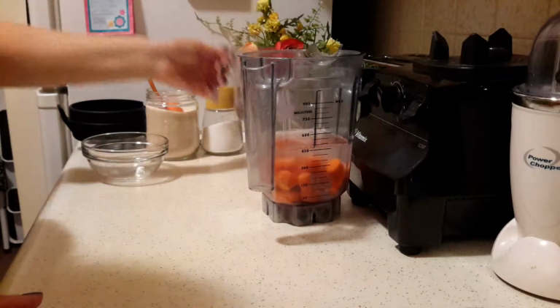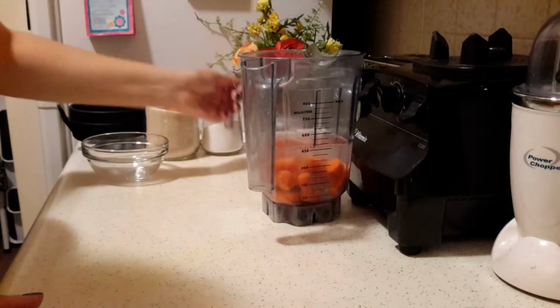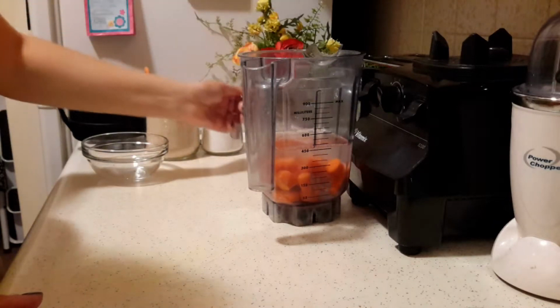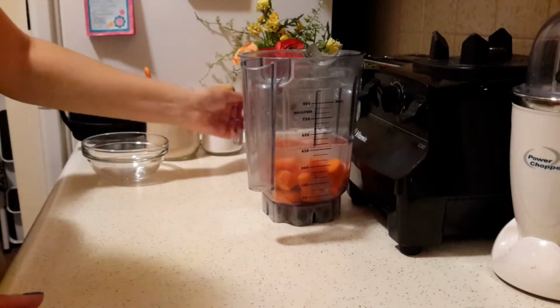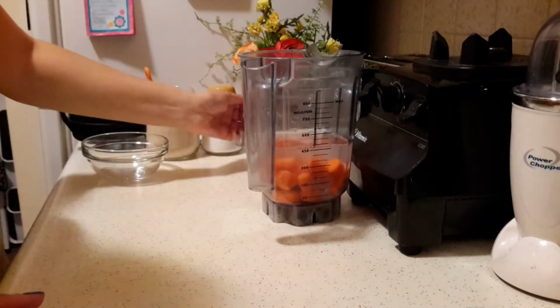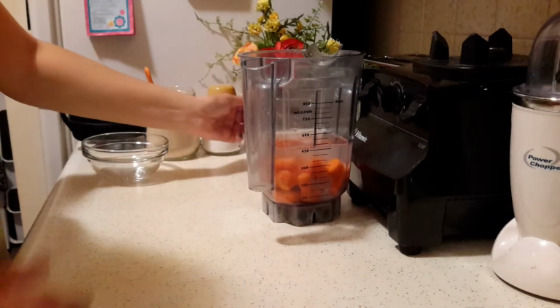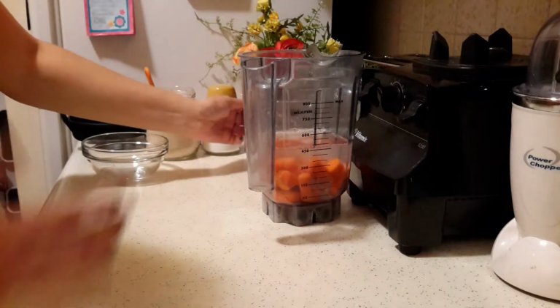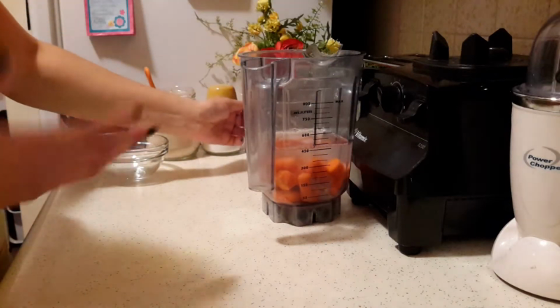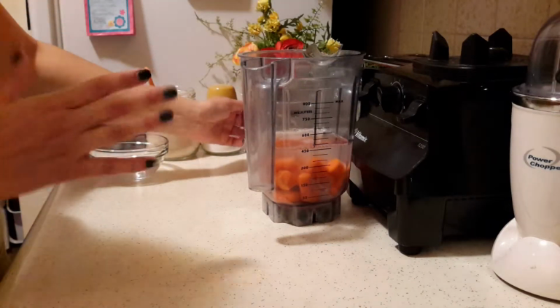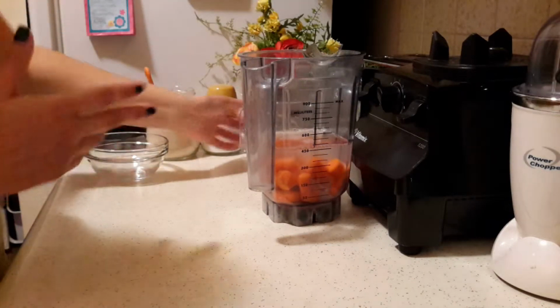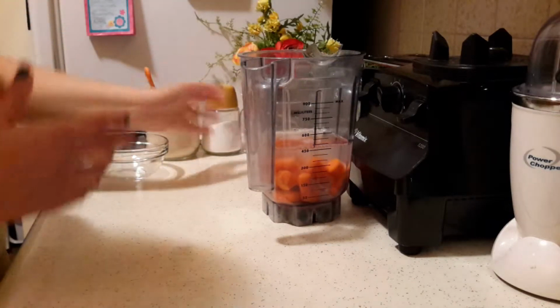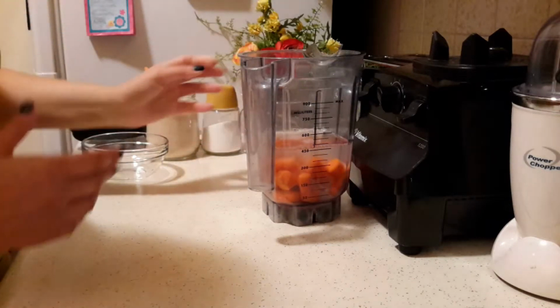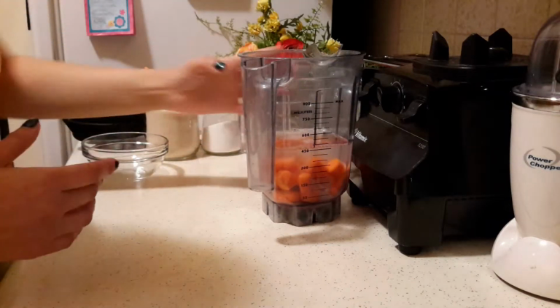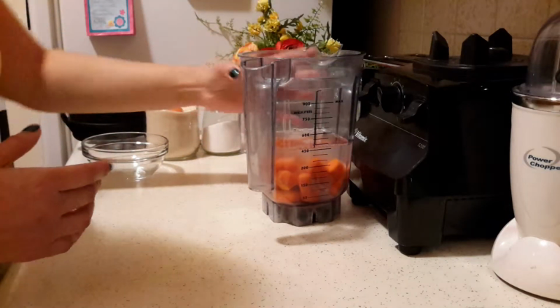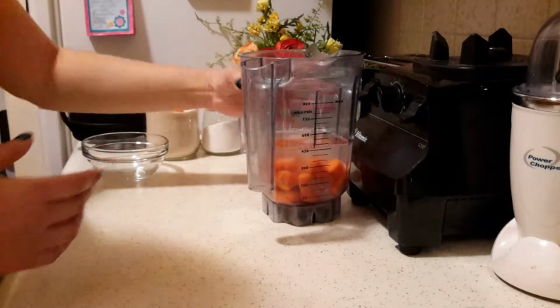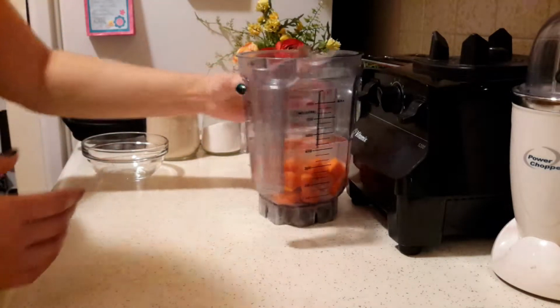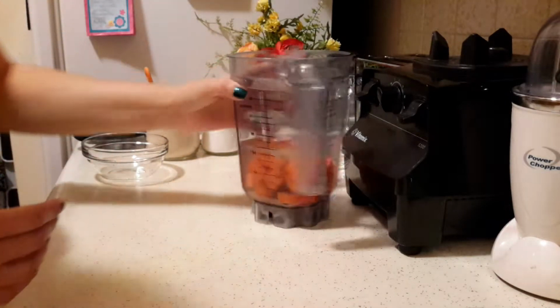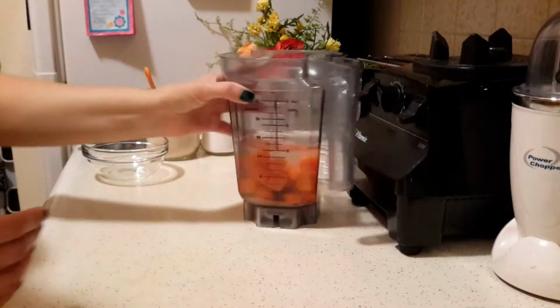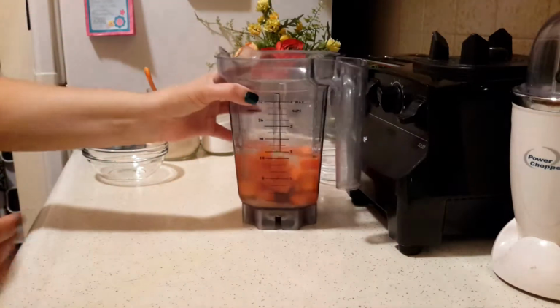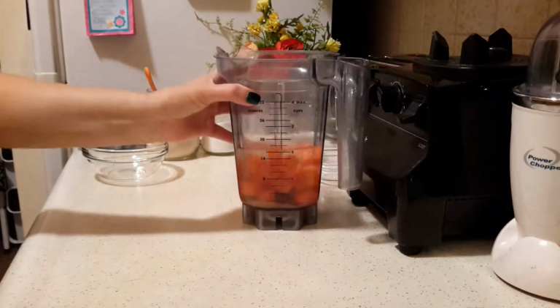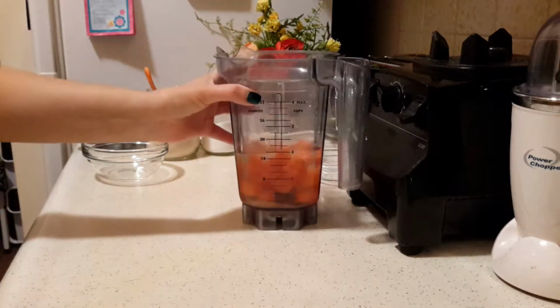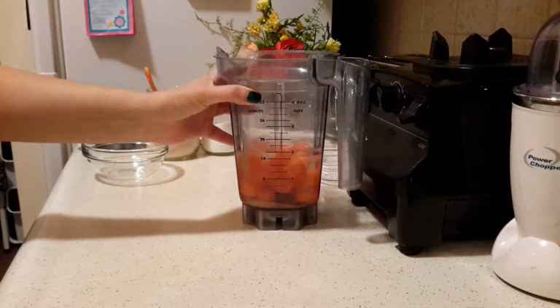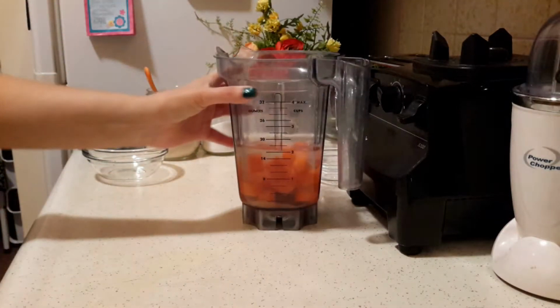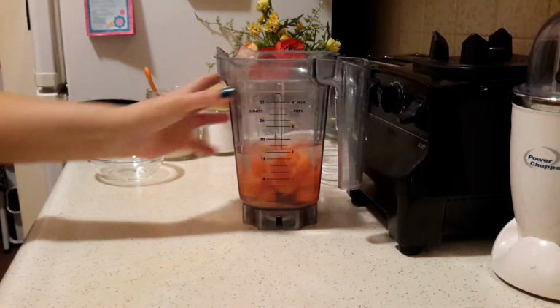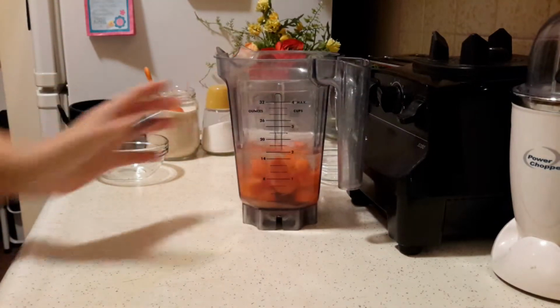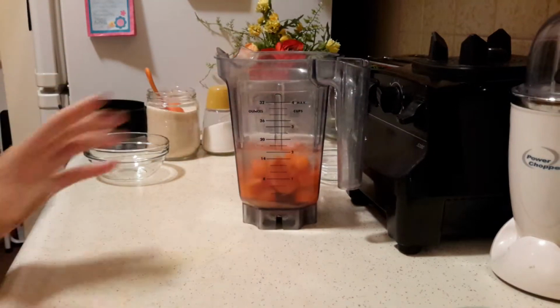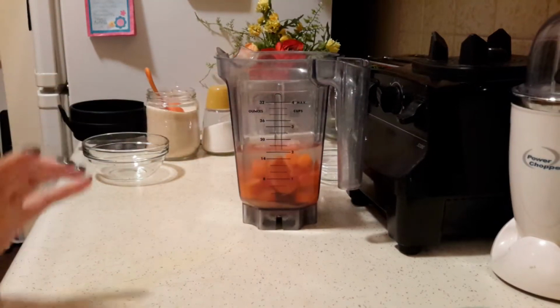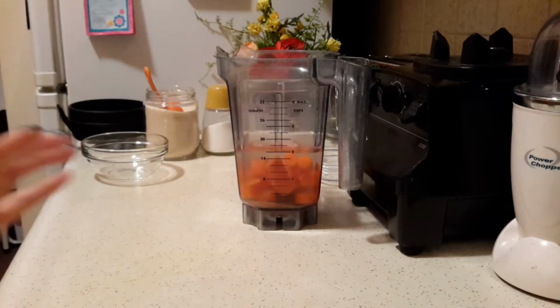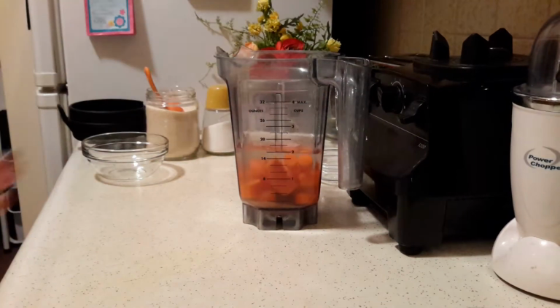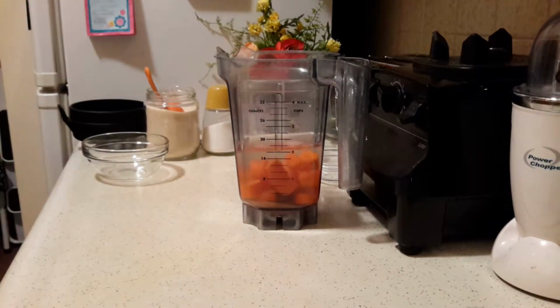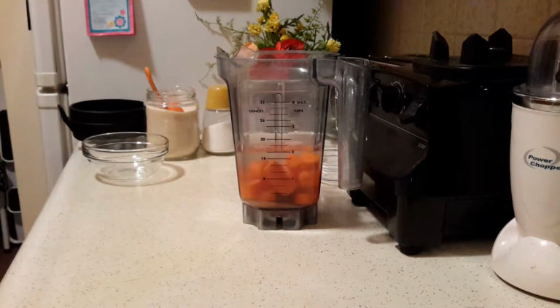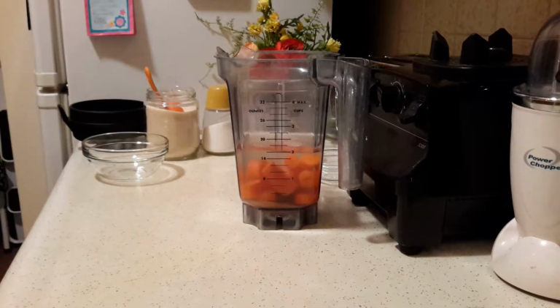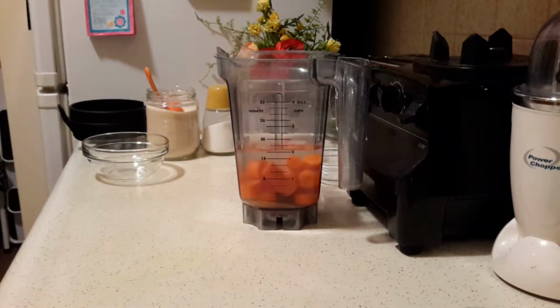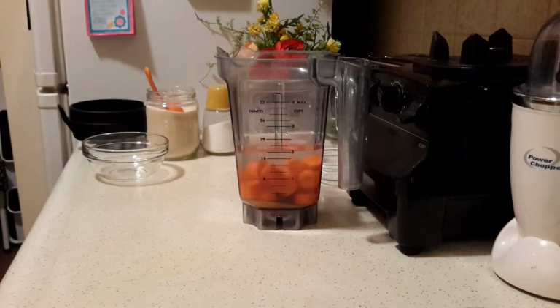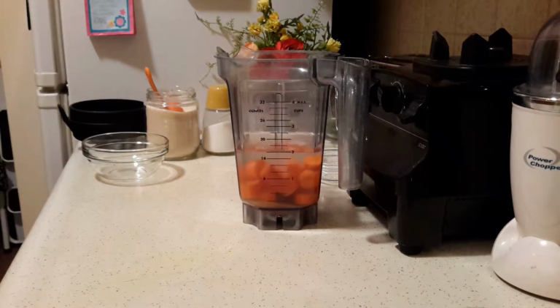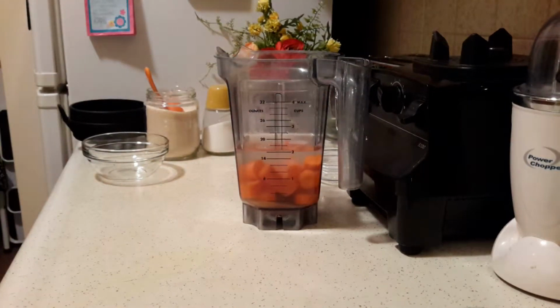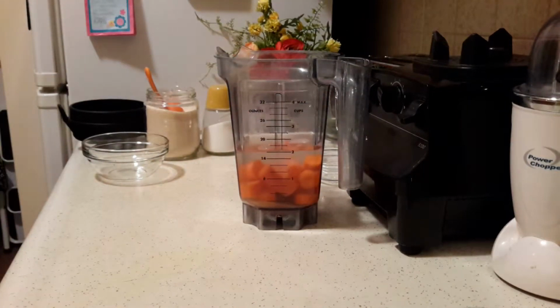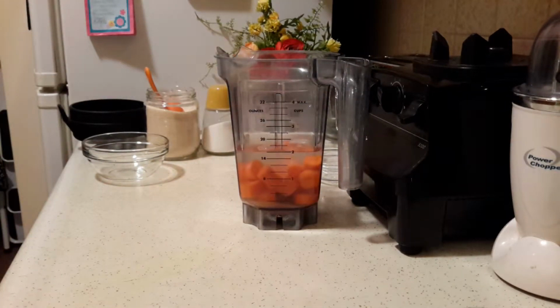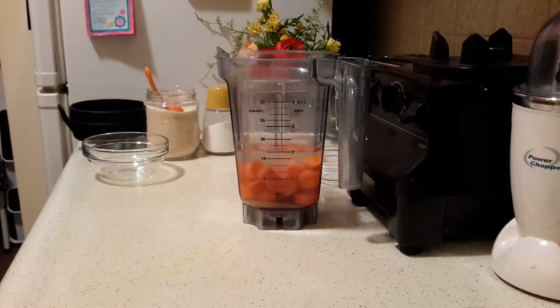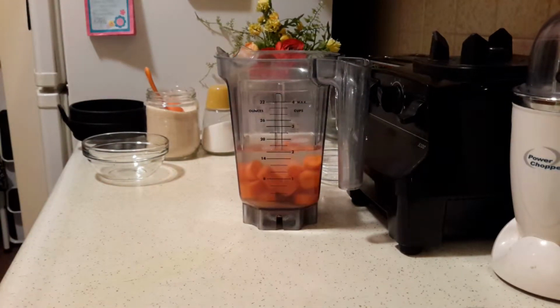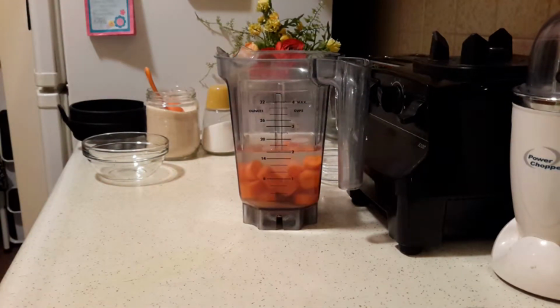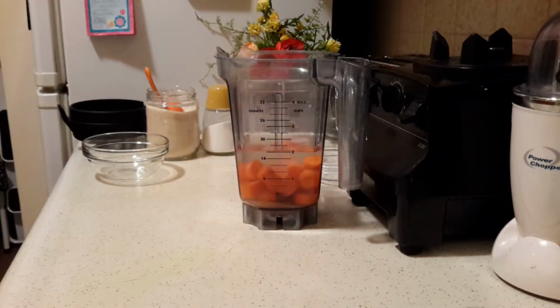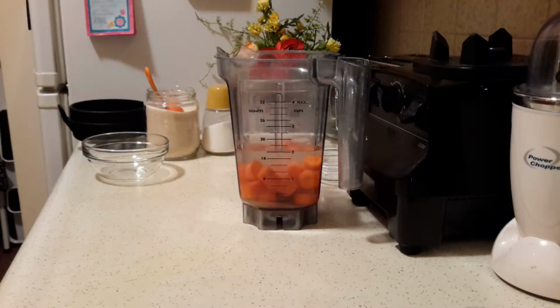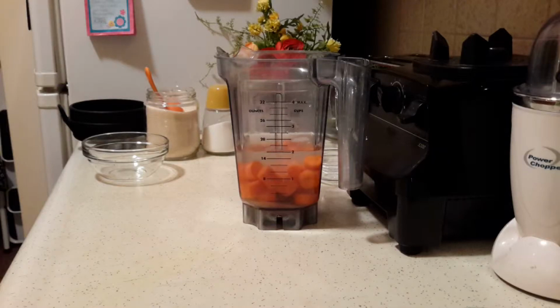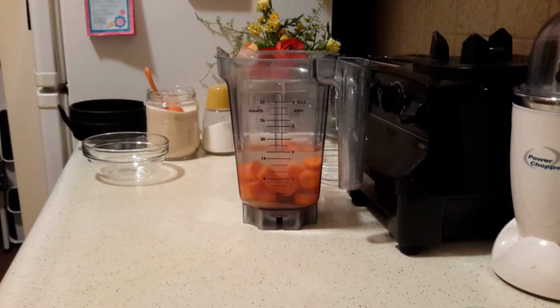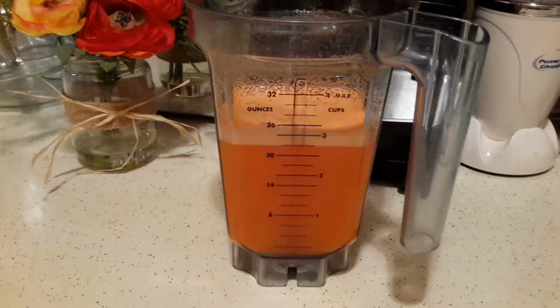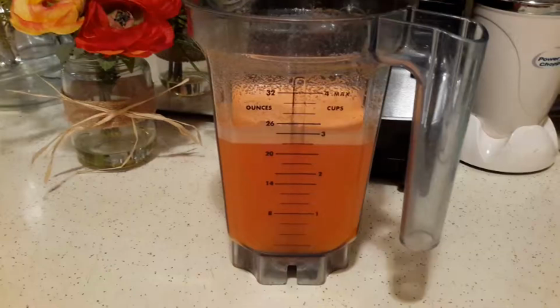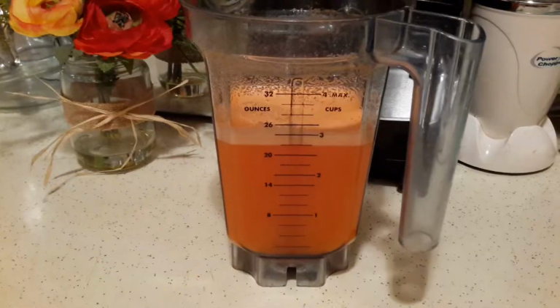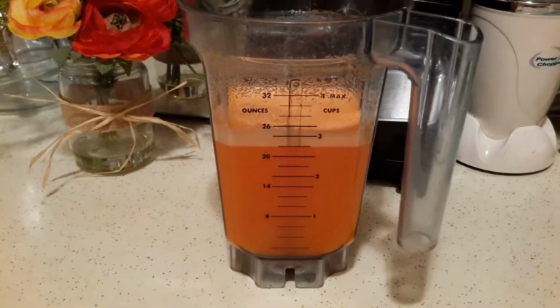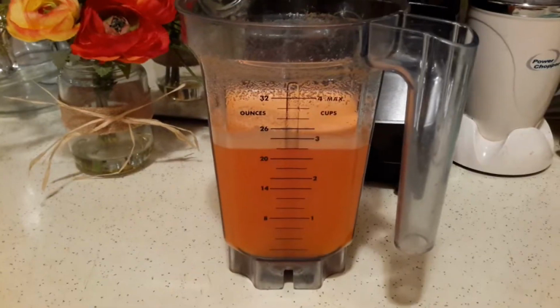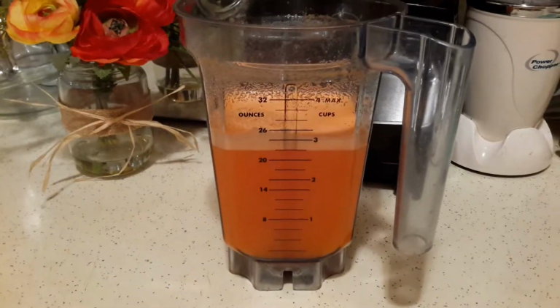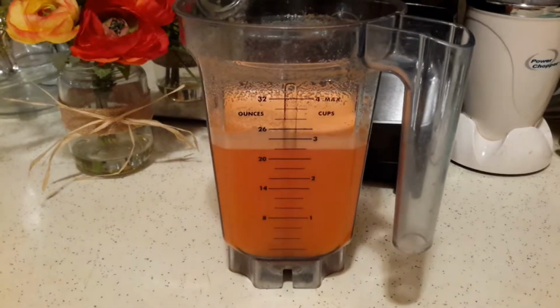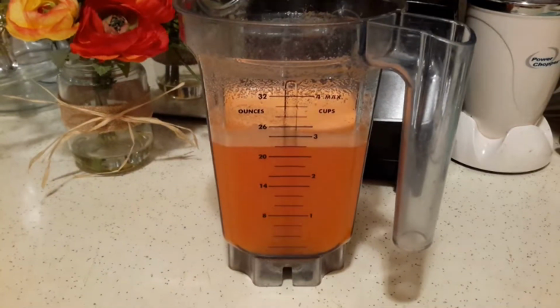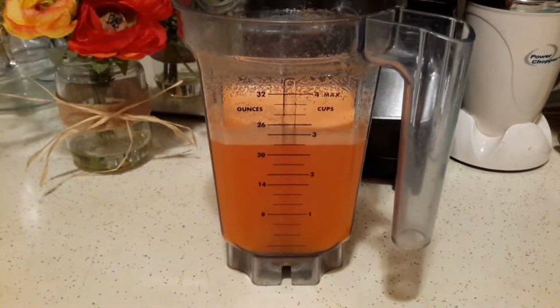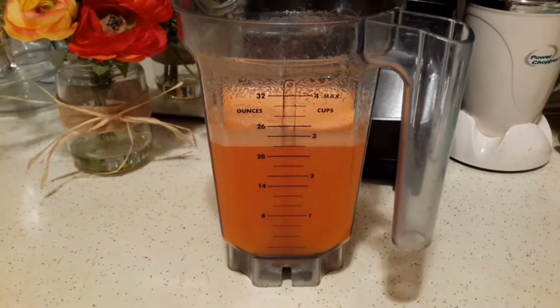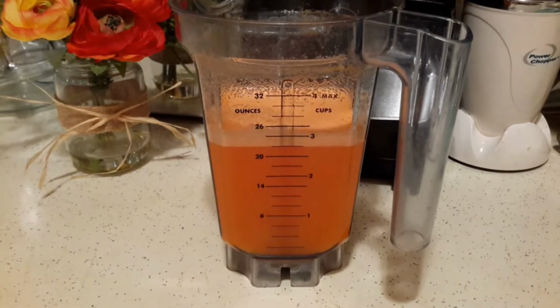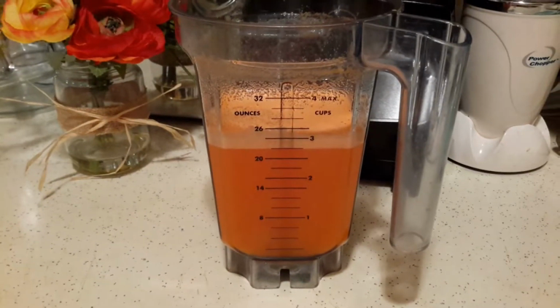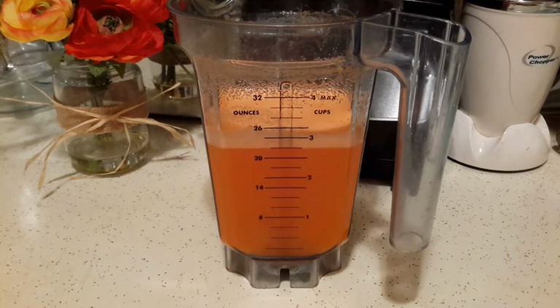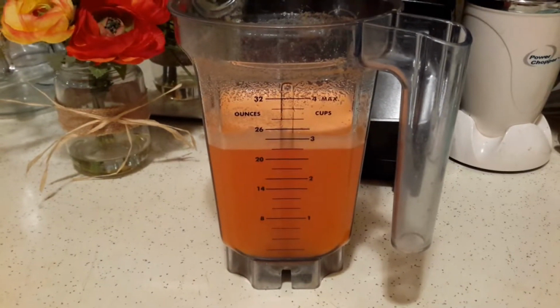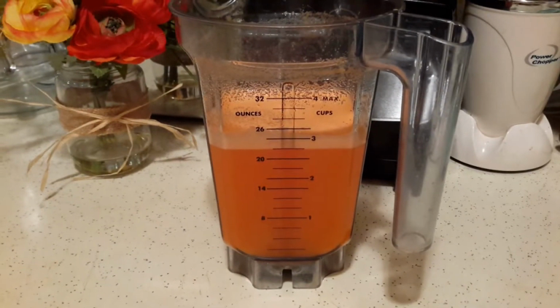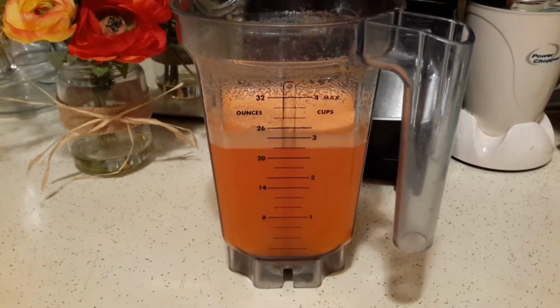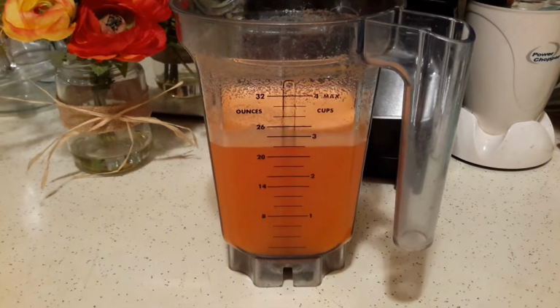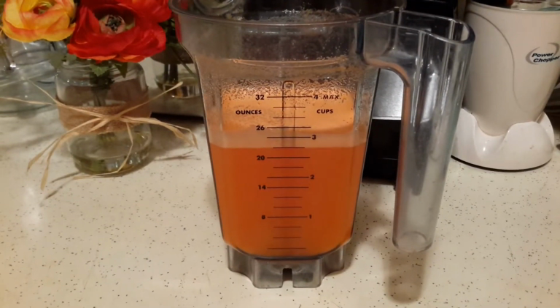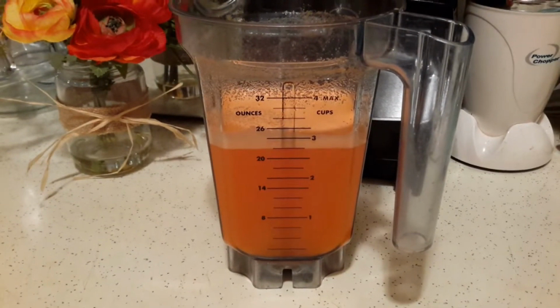Now we're just going to add about two cups of water to your Vitamix and we're going to blend that until smooth.